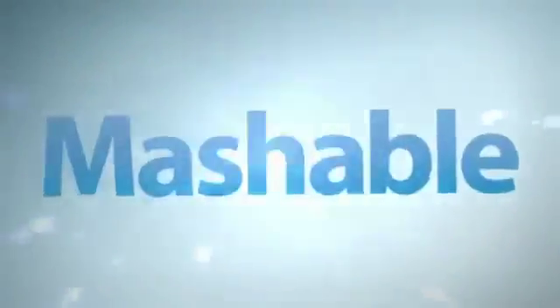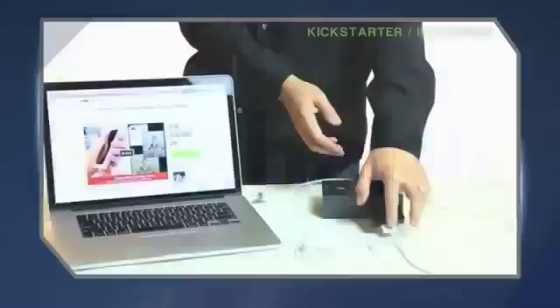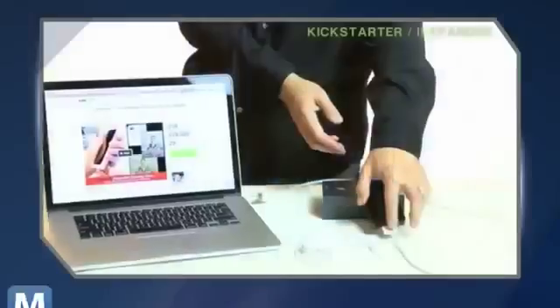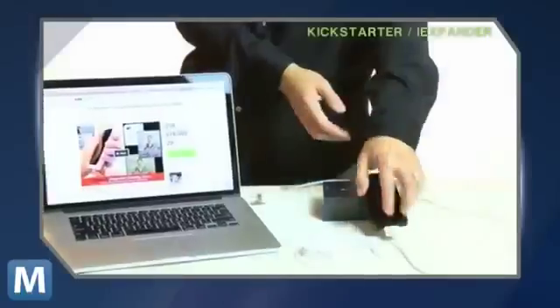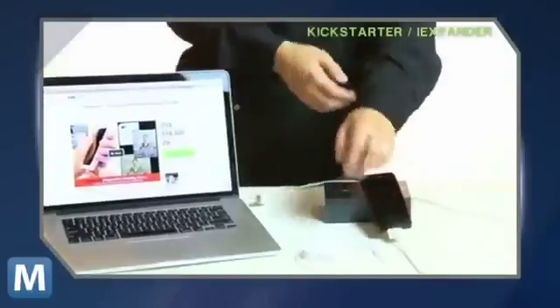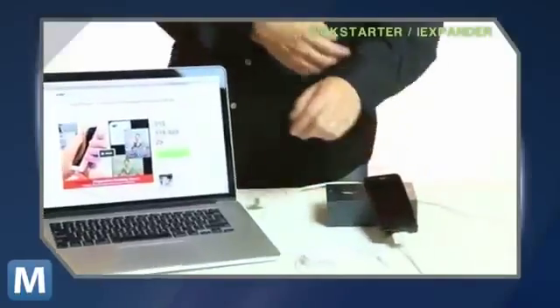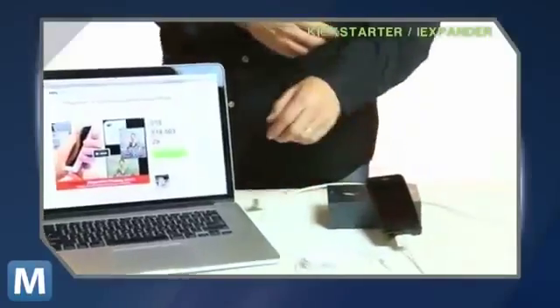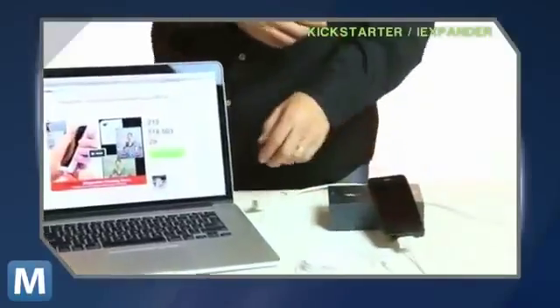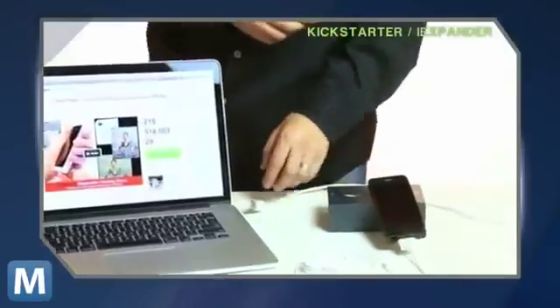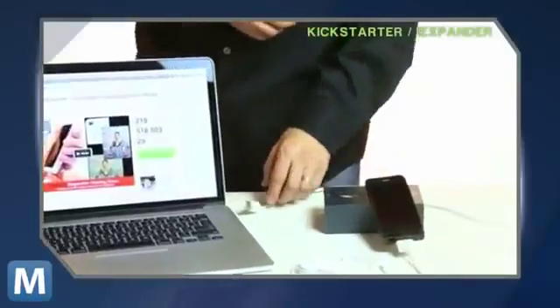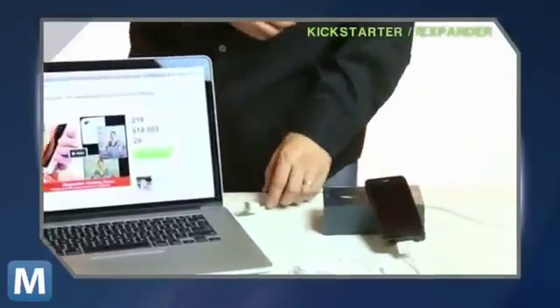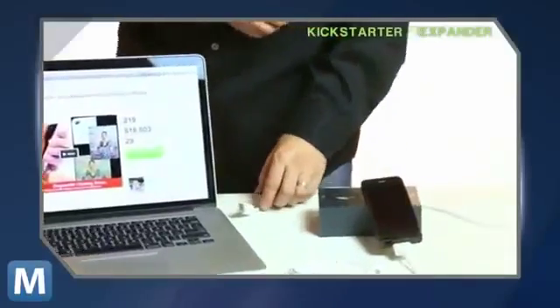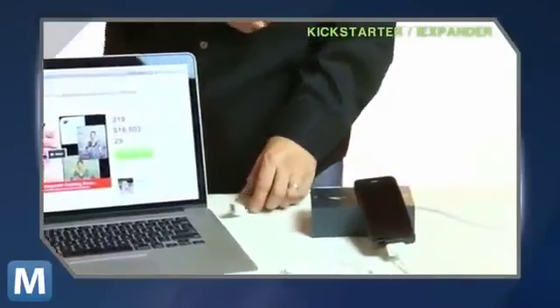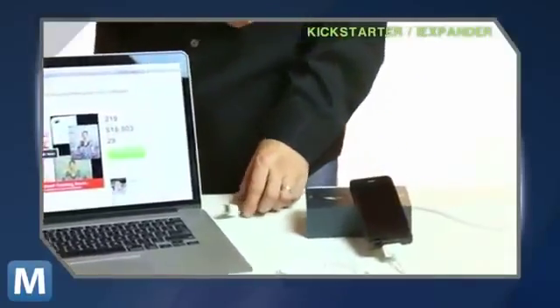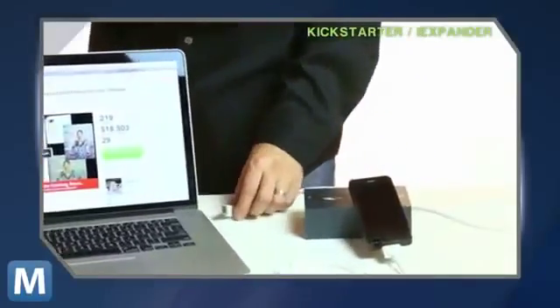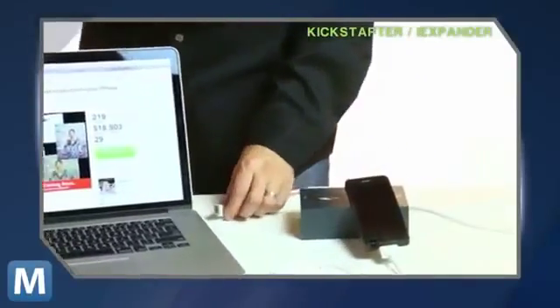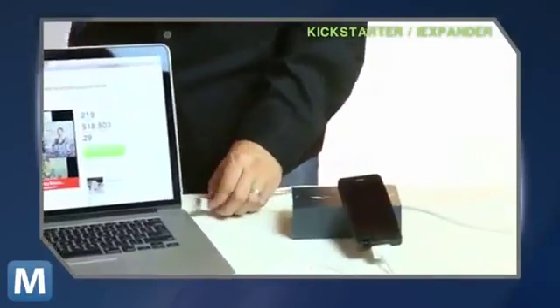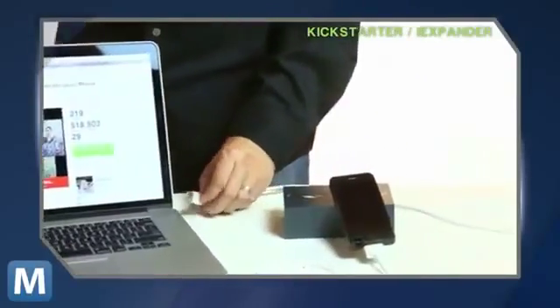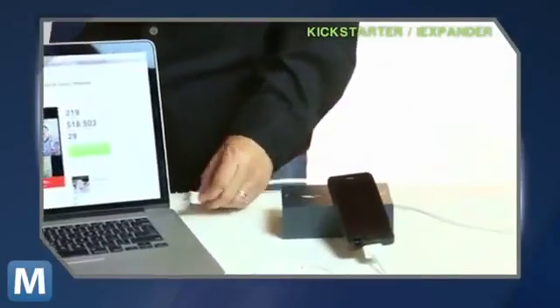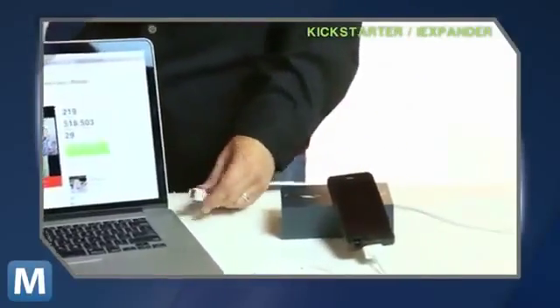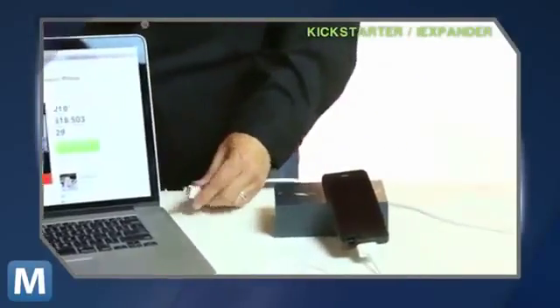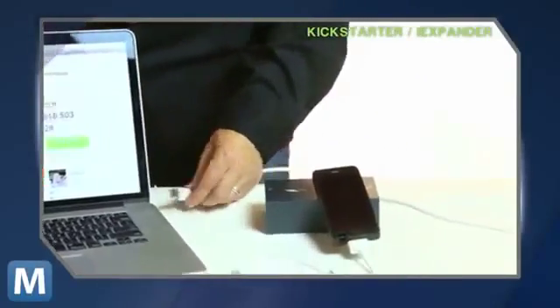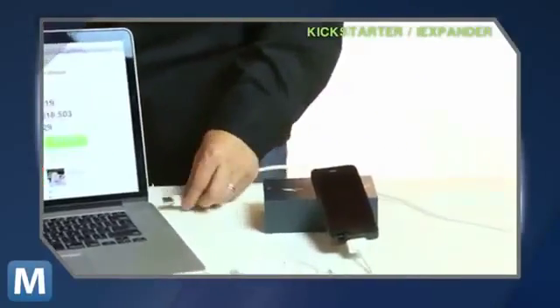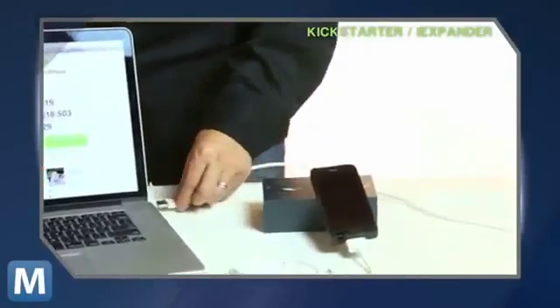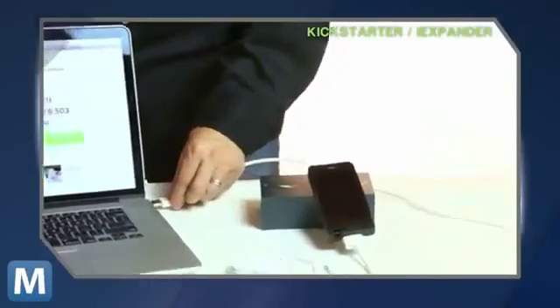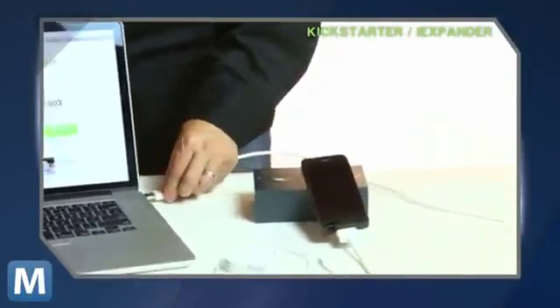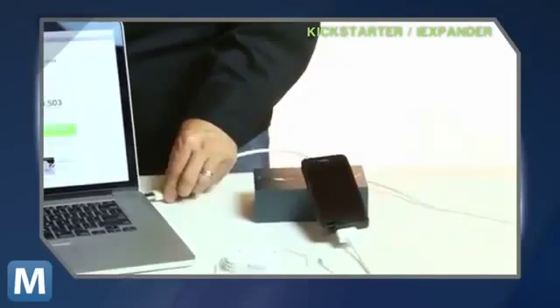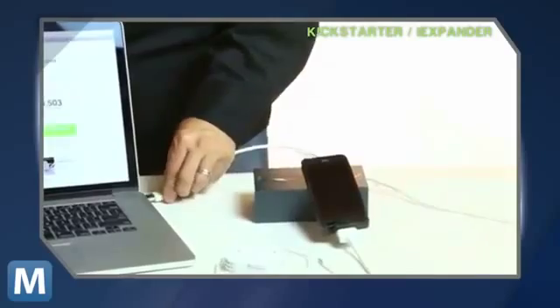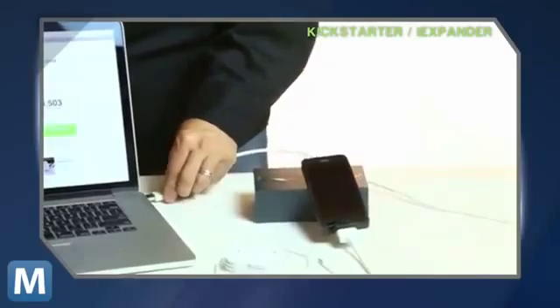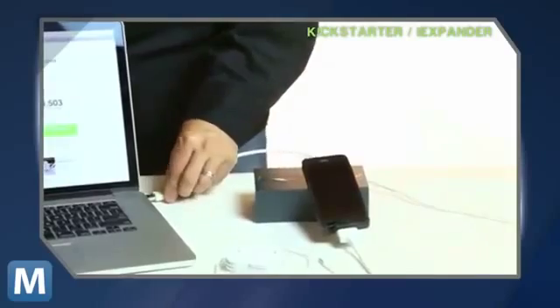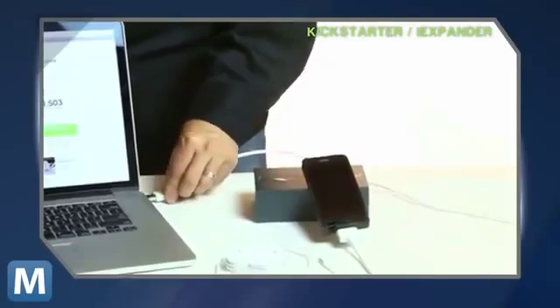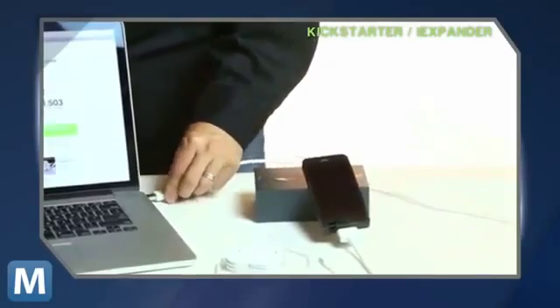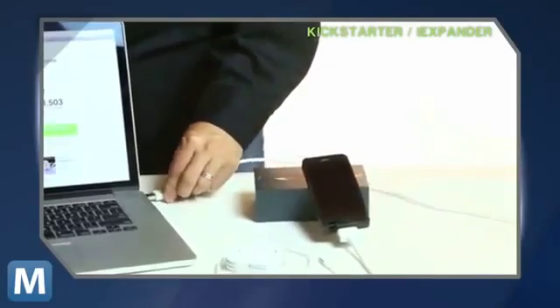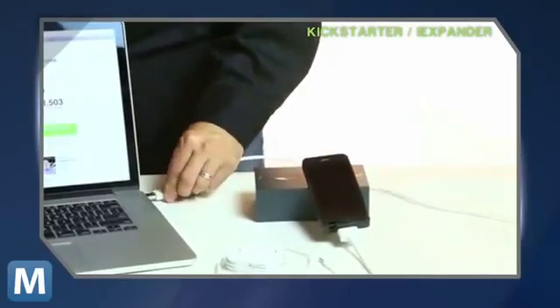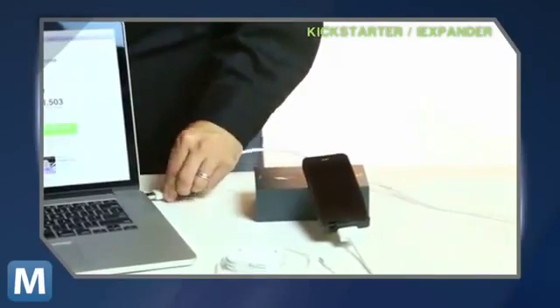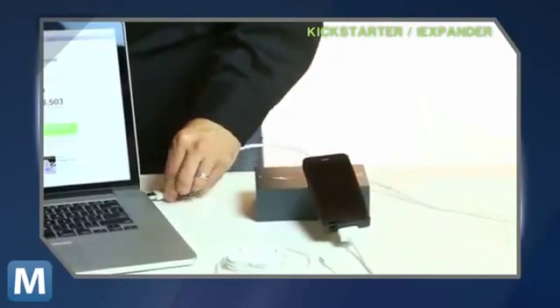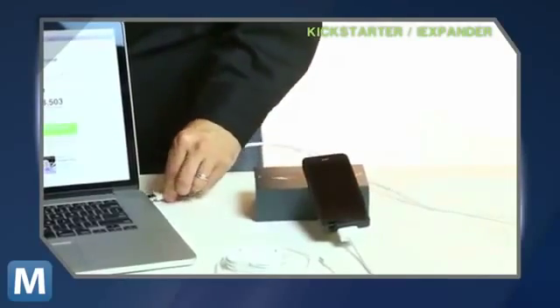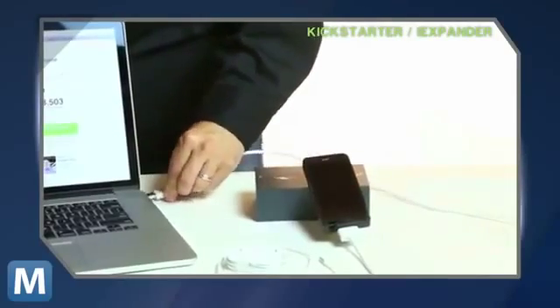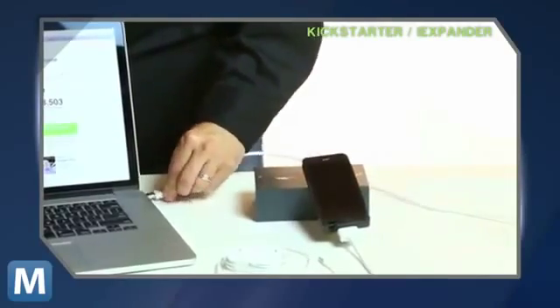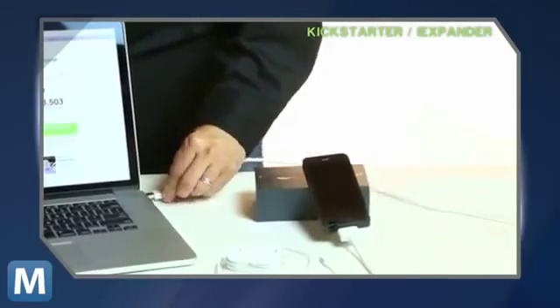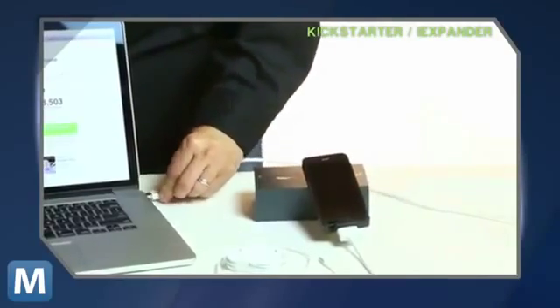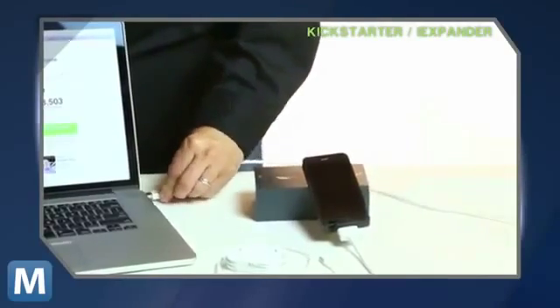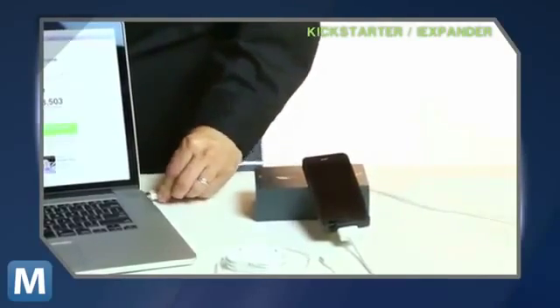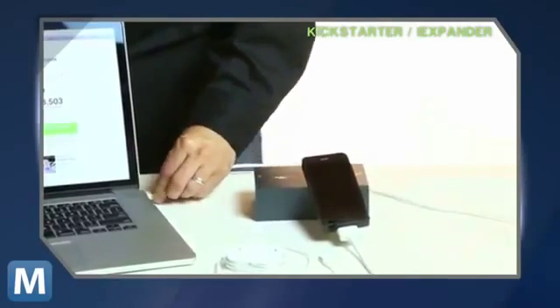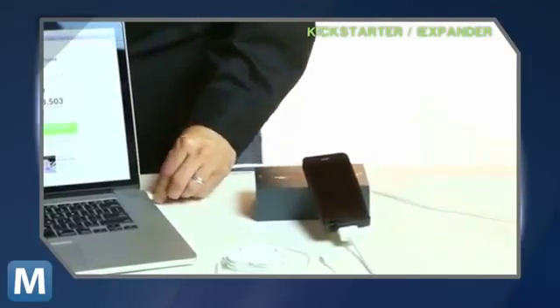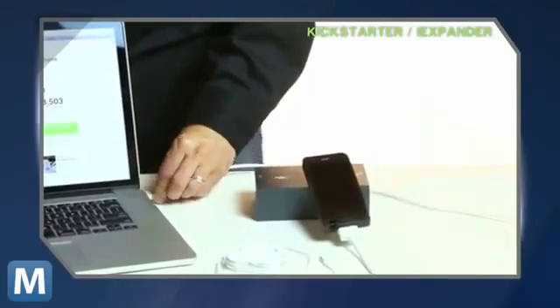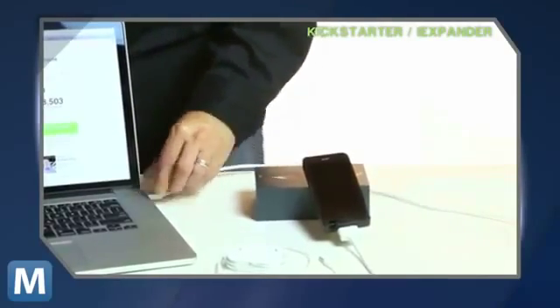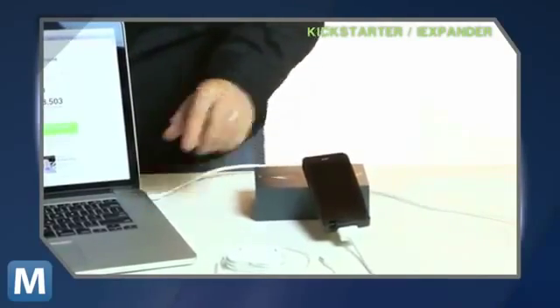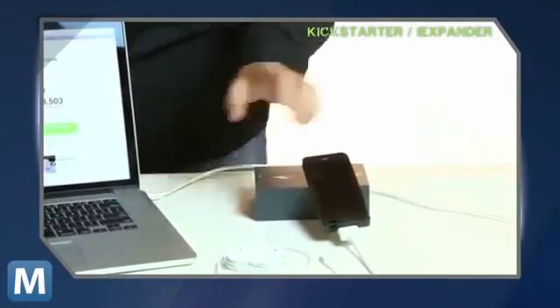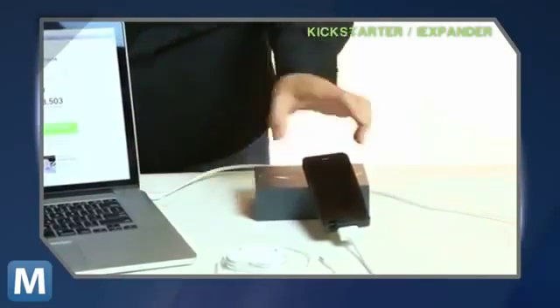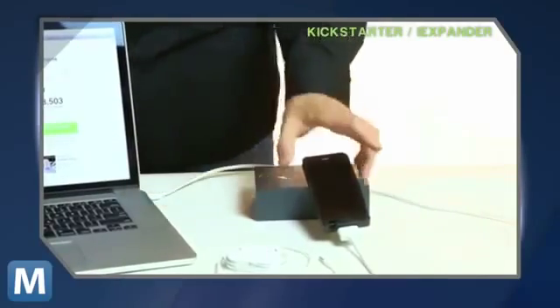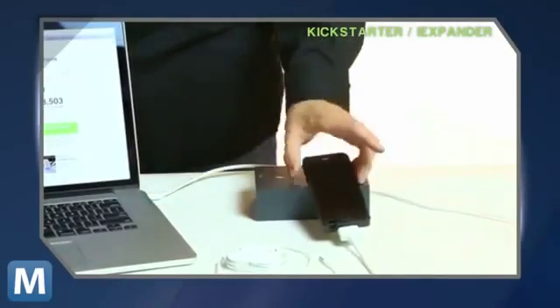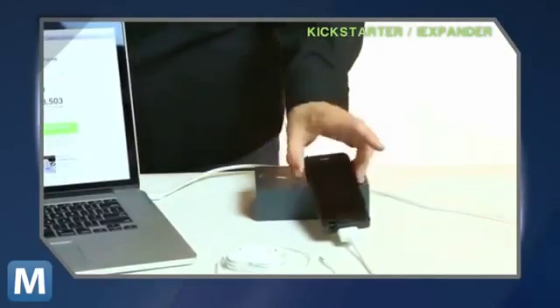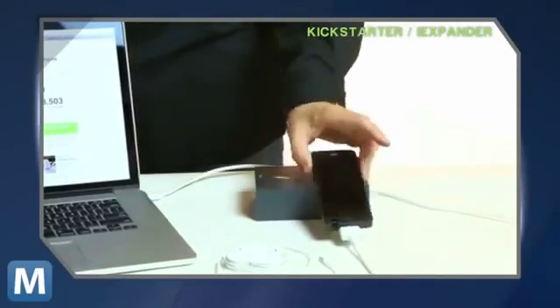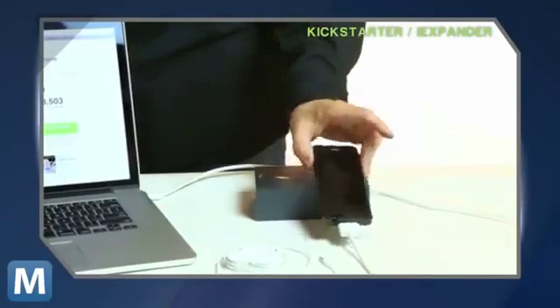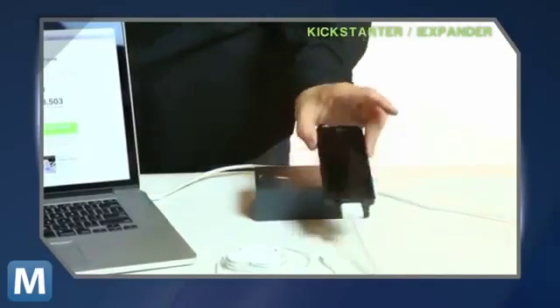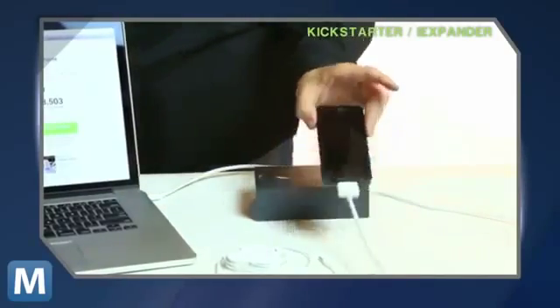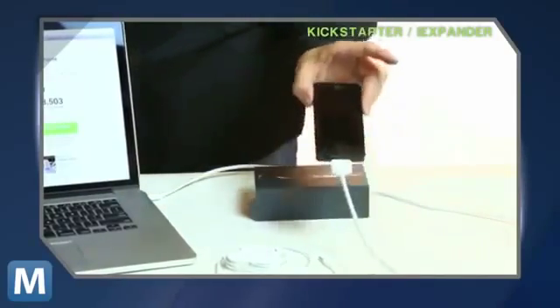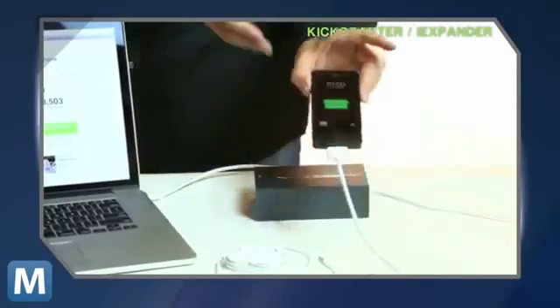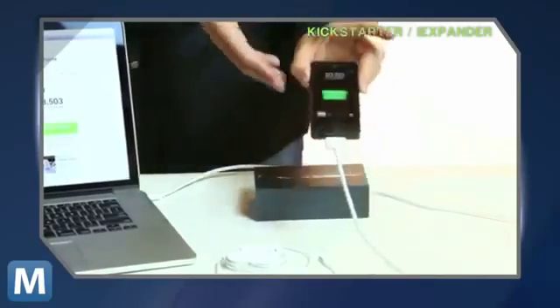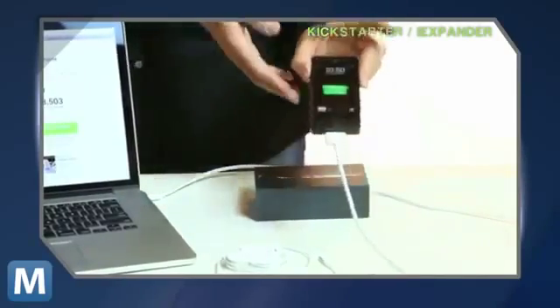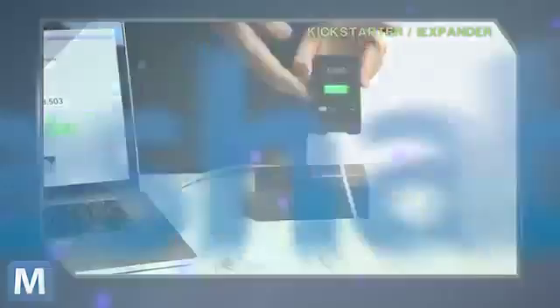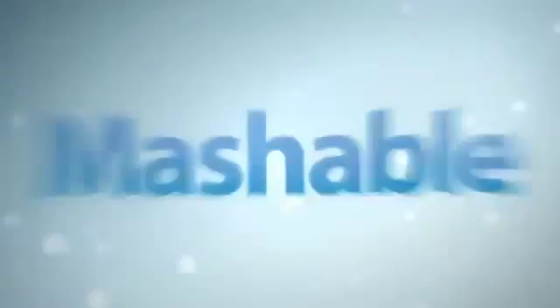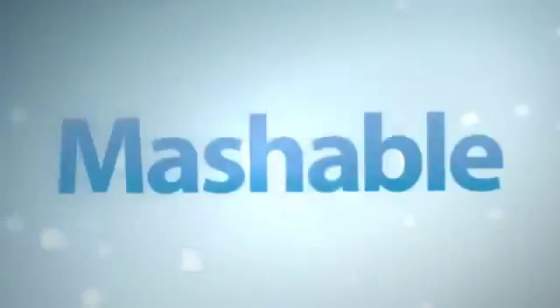It's an iPhone case compatible with the iPhone 4, 4S, and 5, designed to add features that Apple hasn't included as stock.